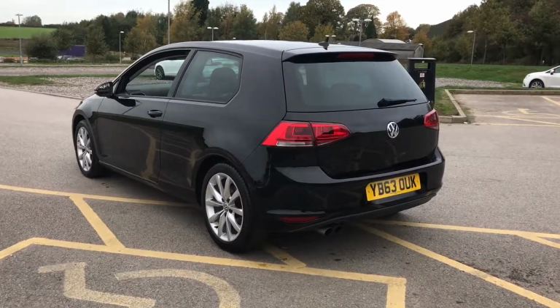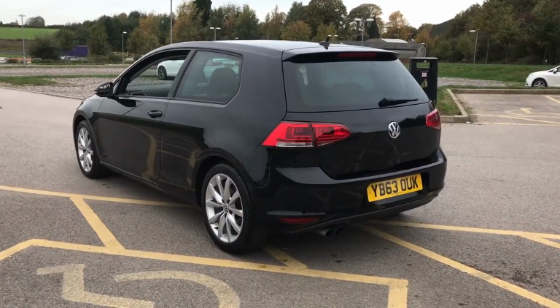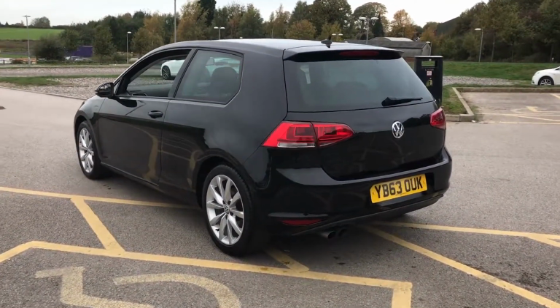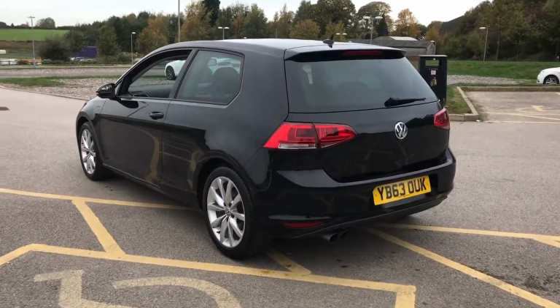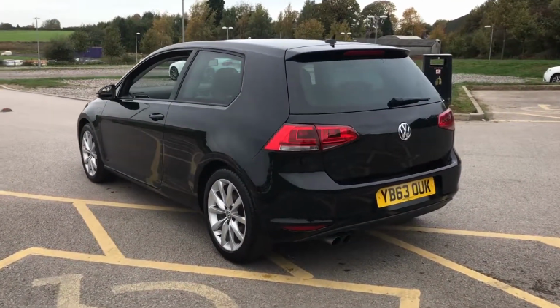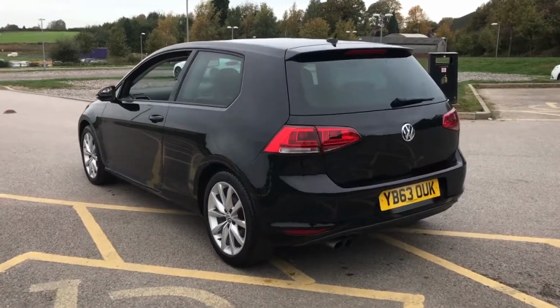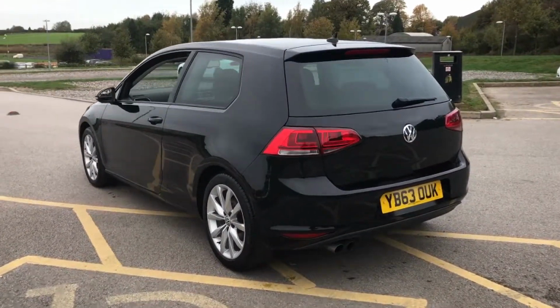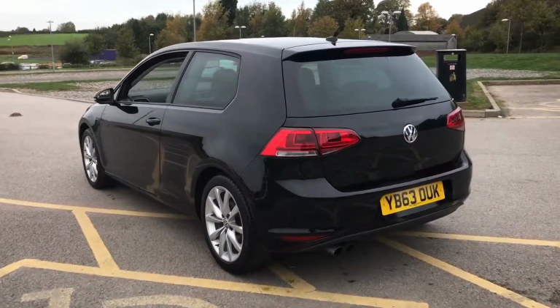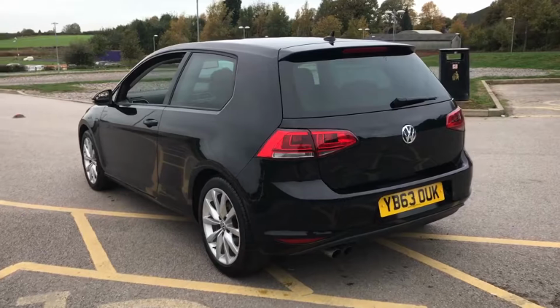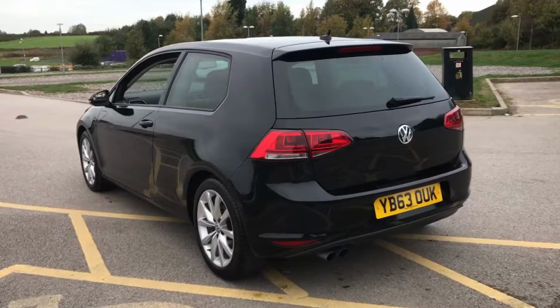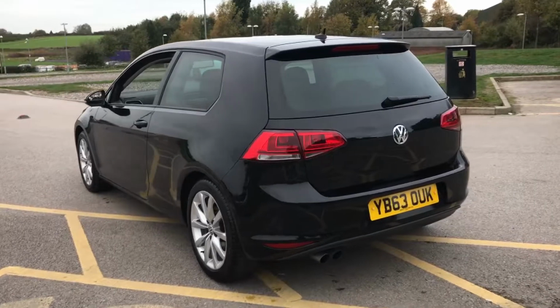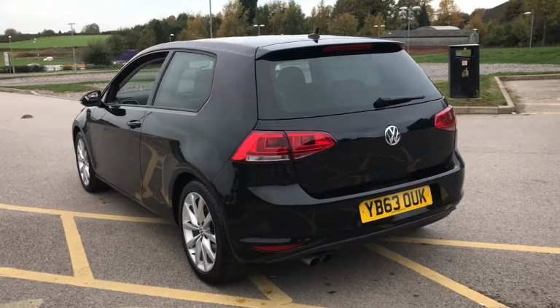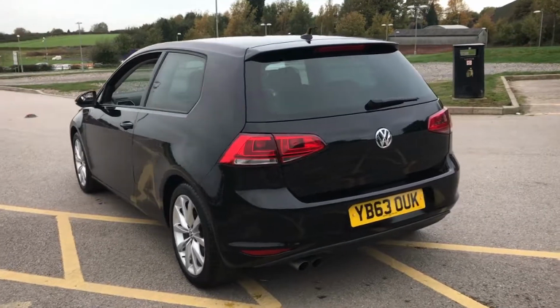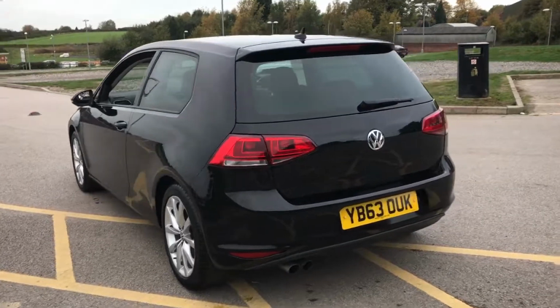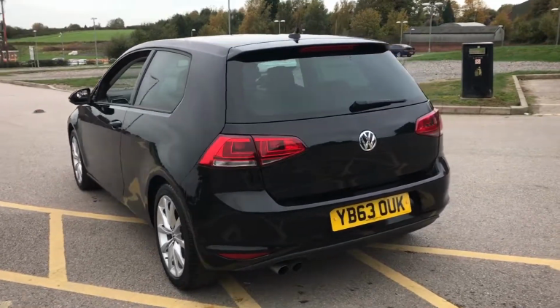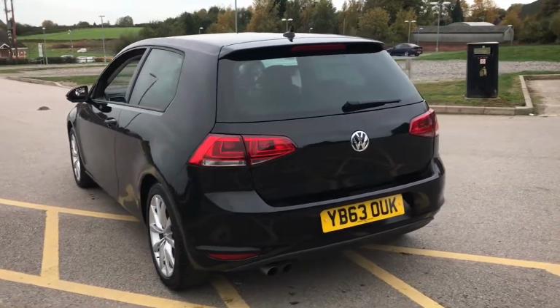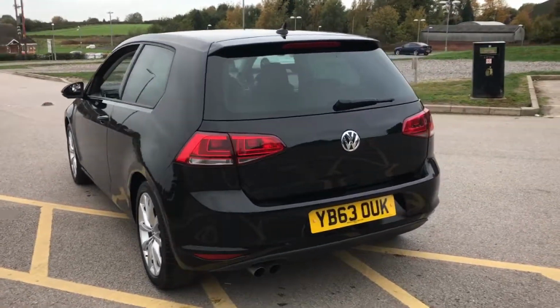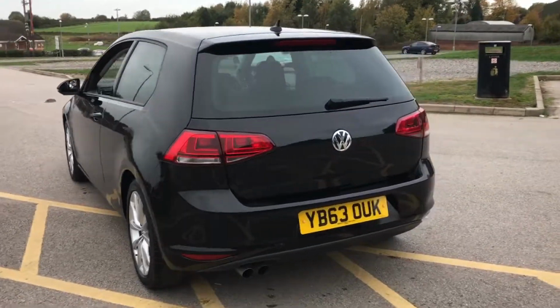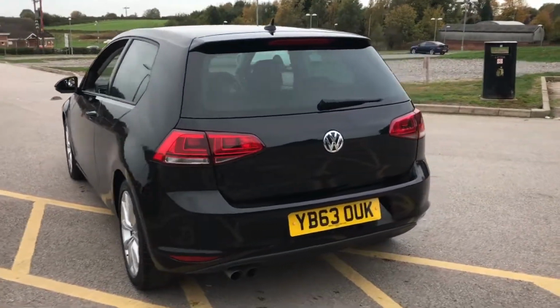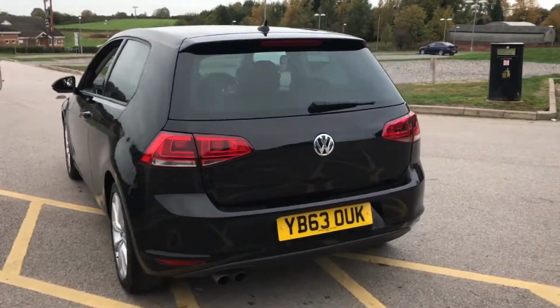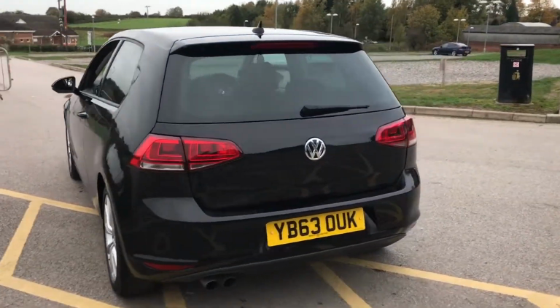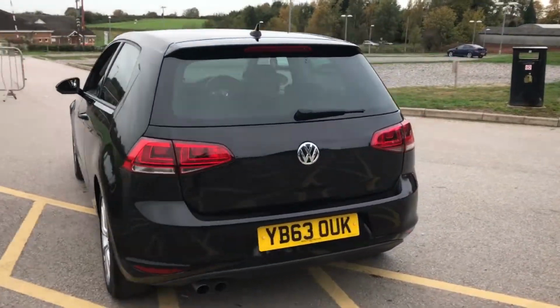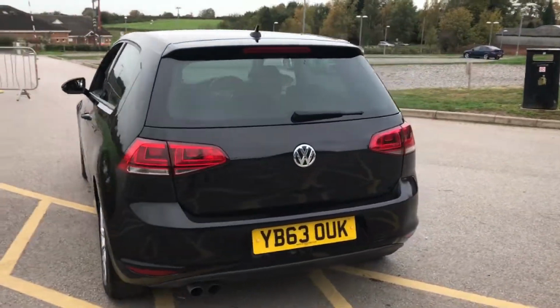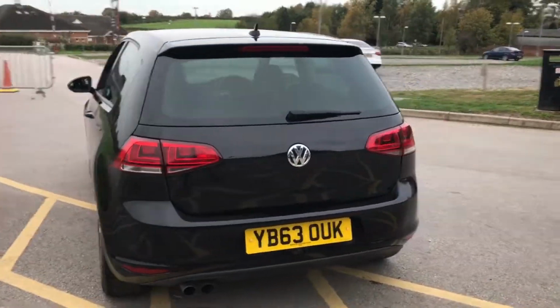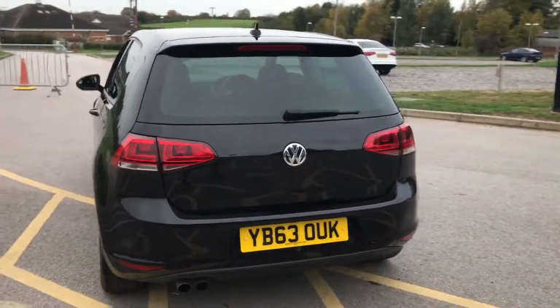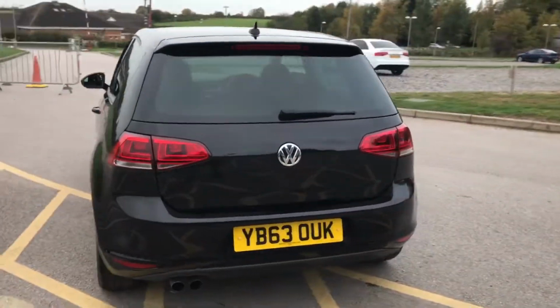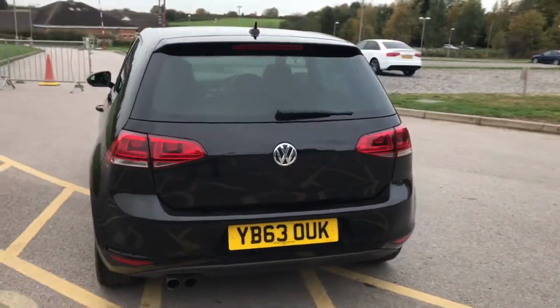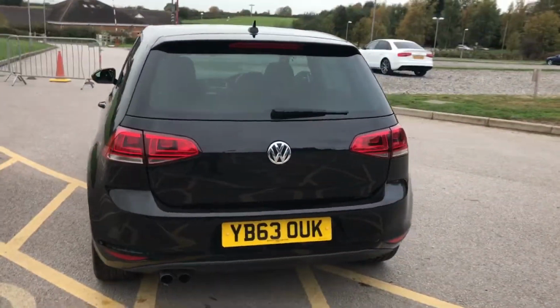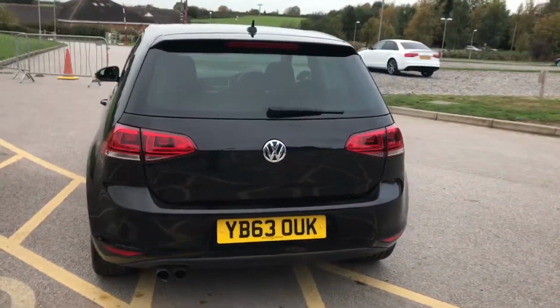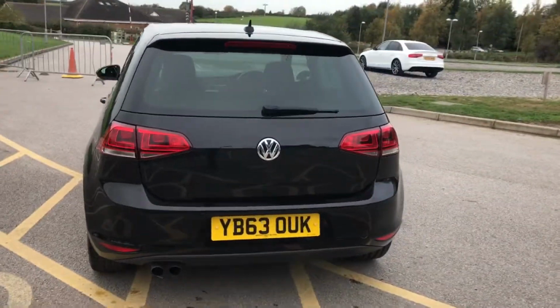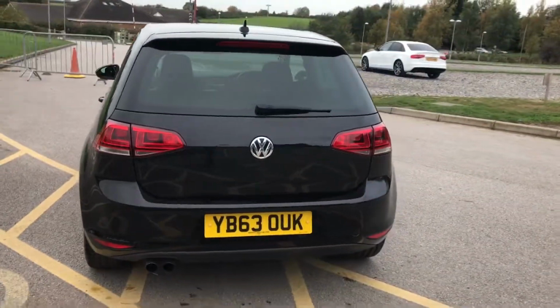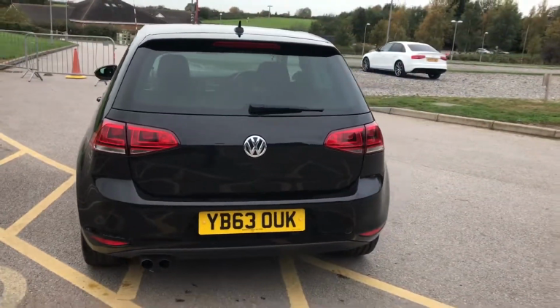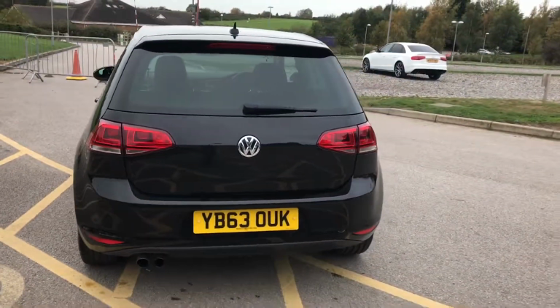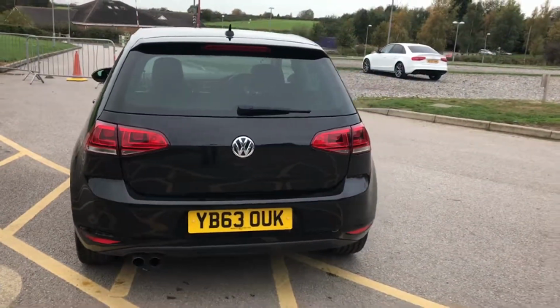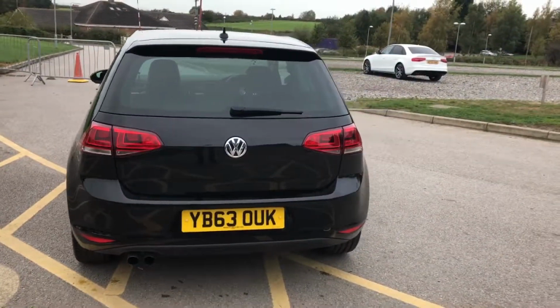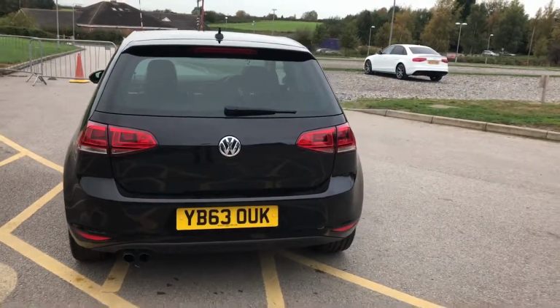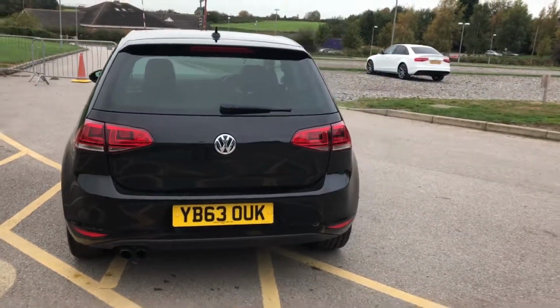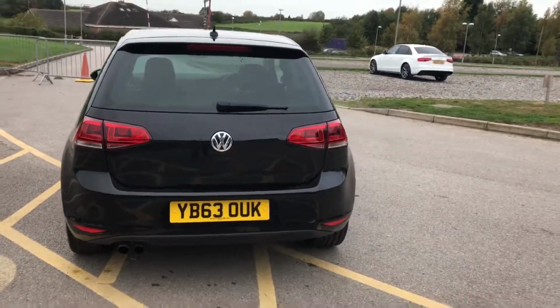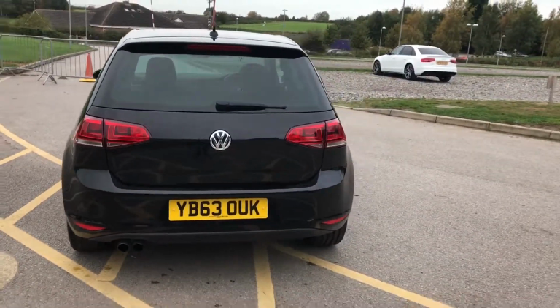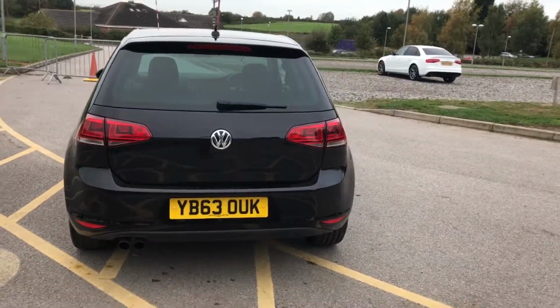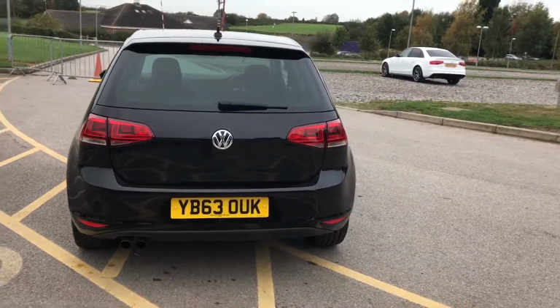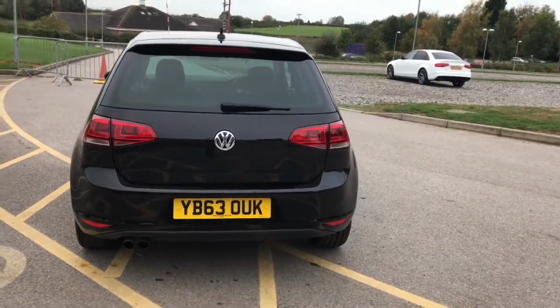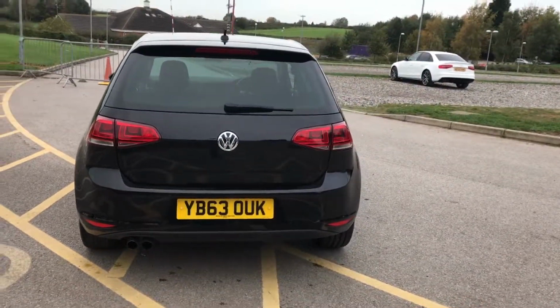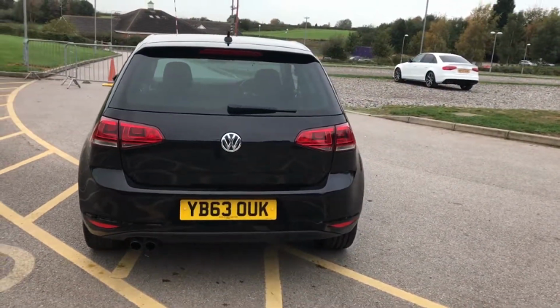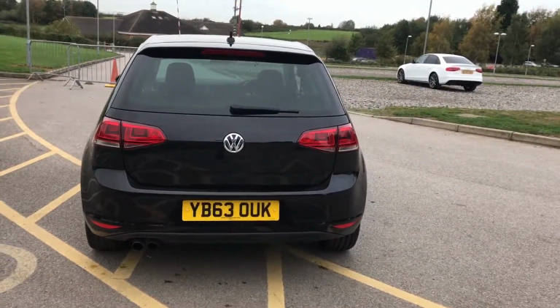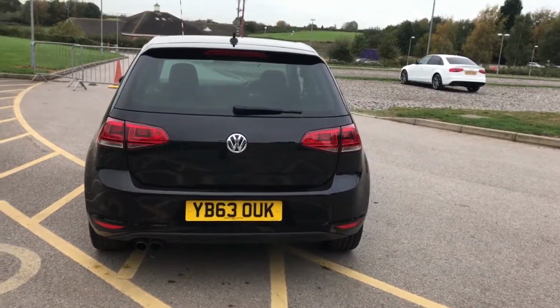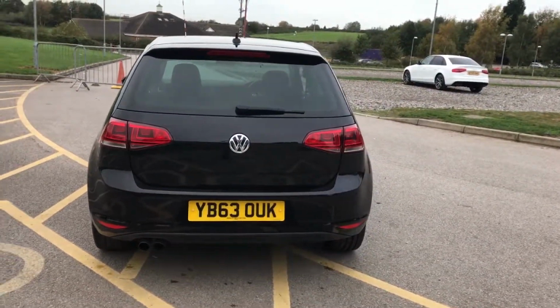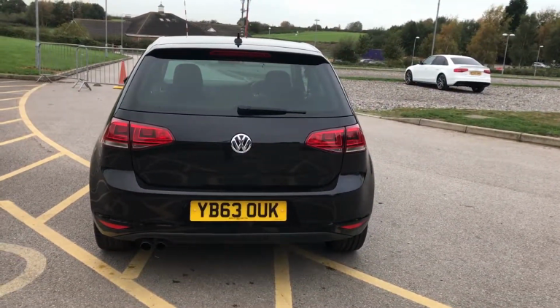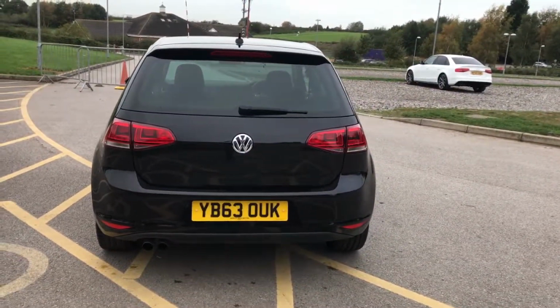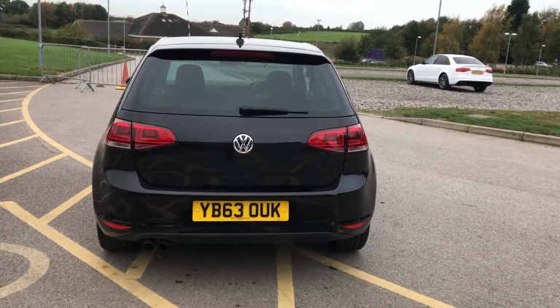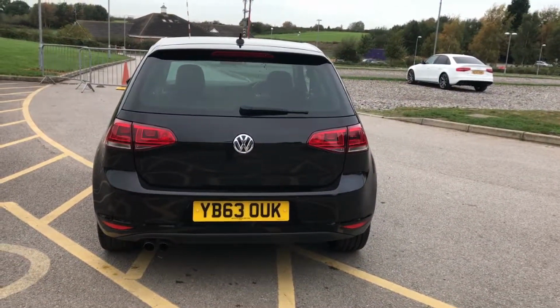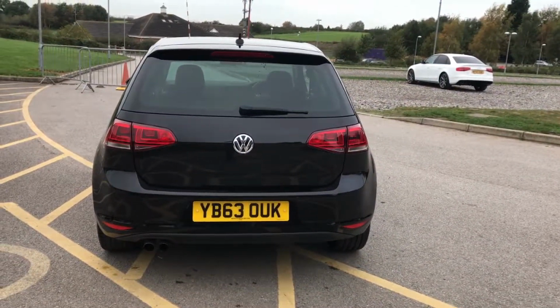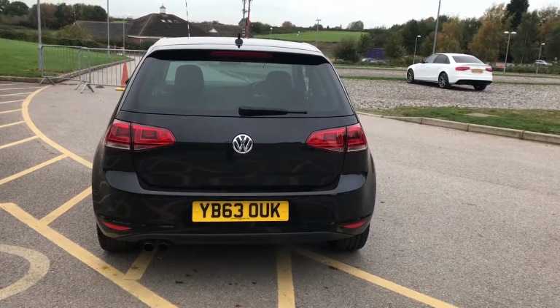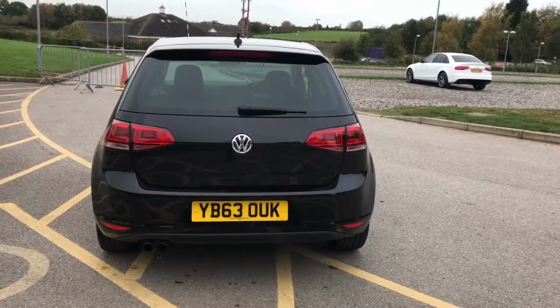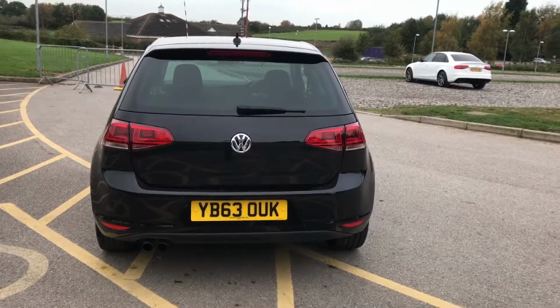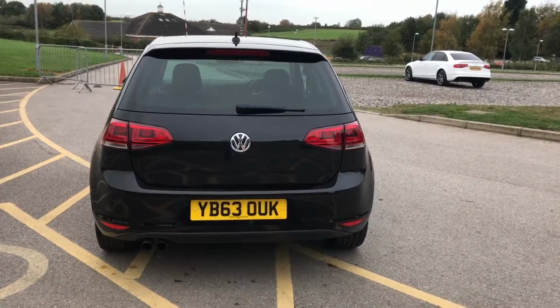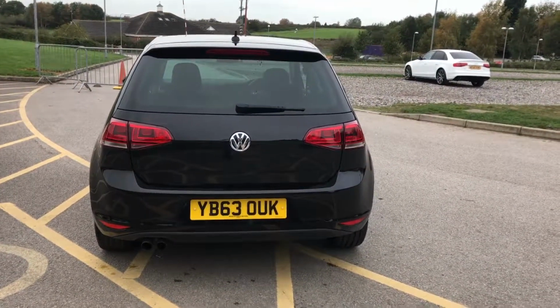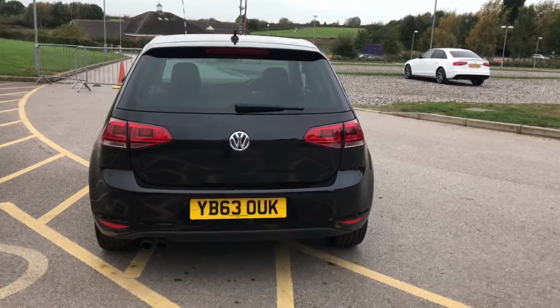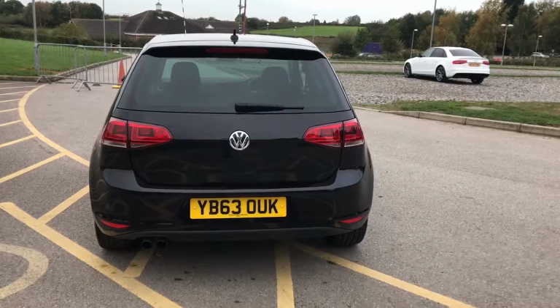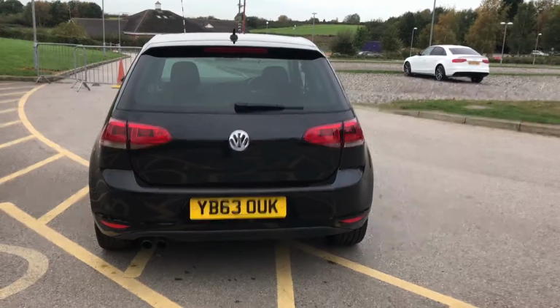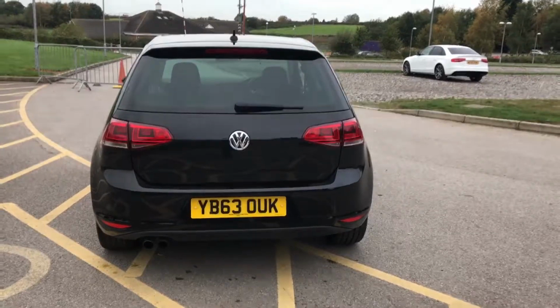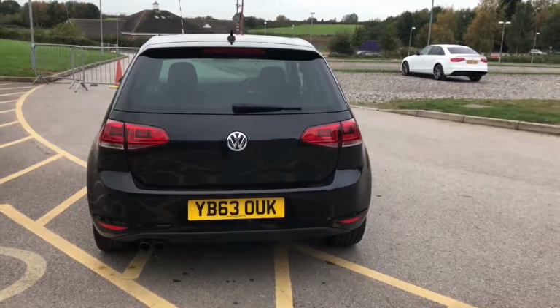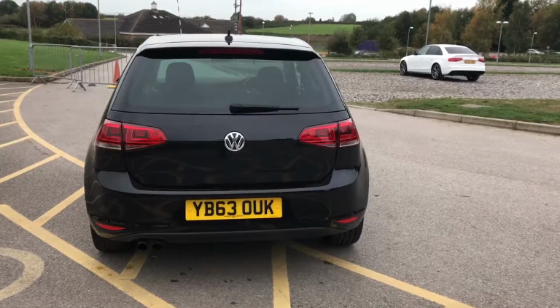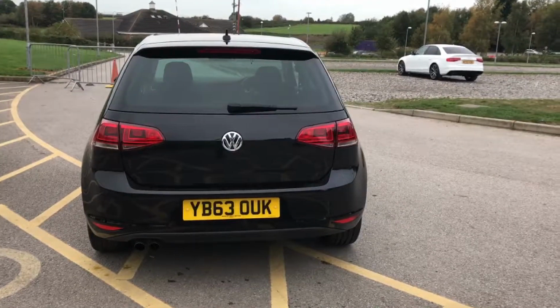The car has a full history. It's had one previous owner and it's ready to drive away today with a new MOT and service.